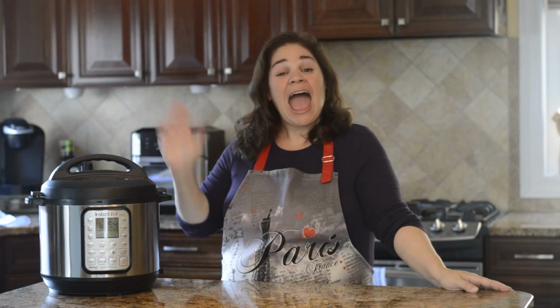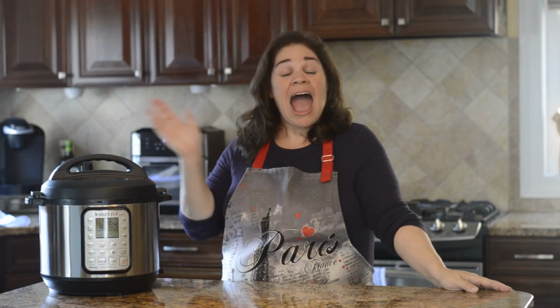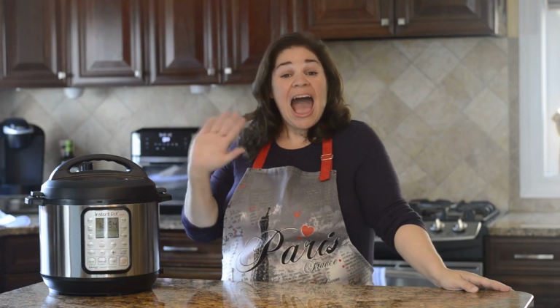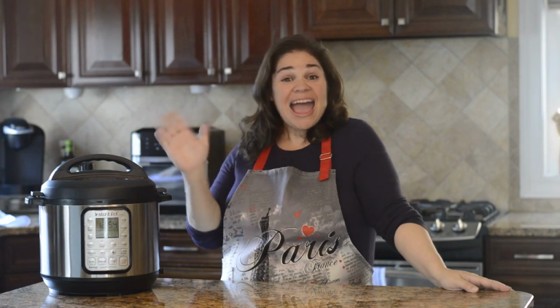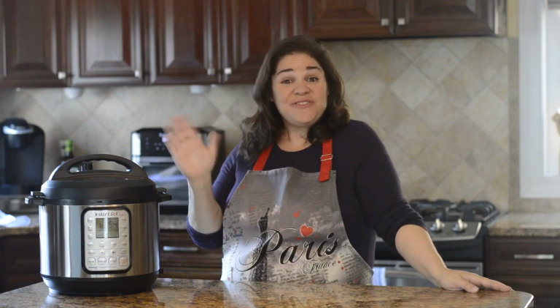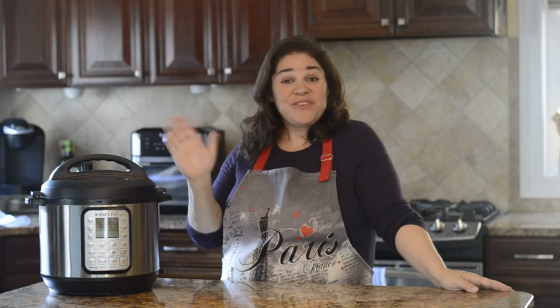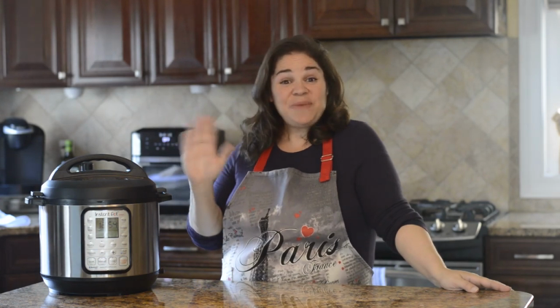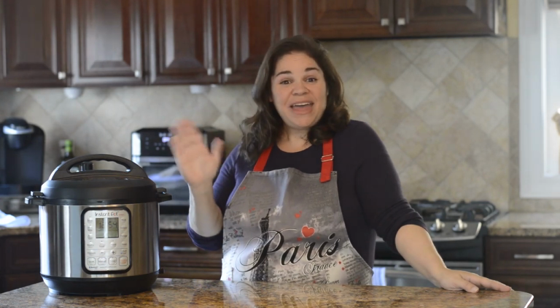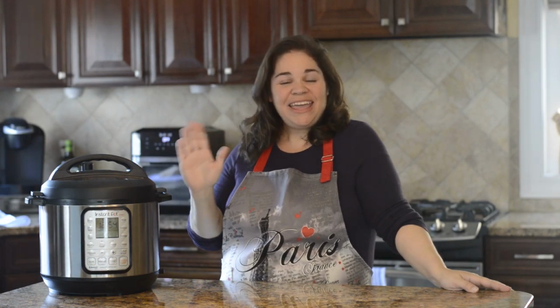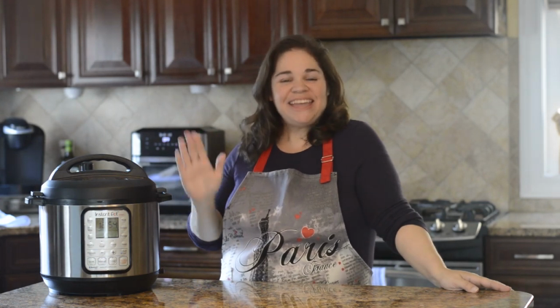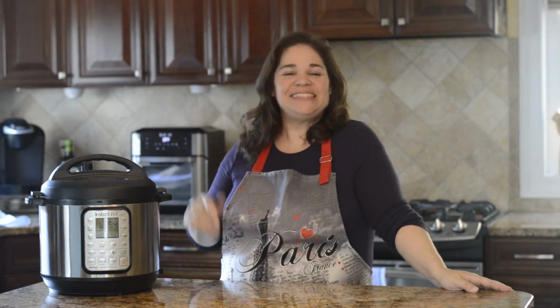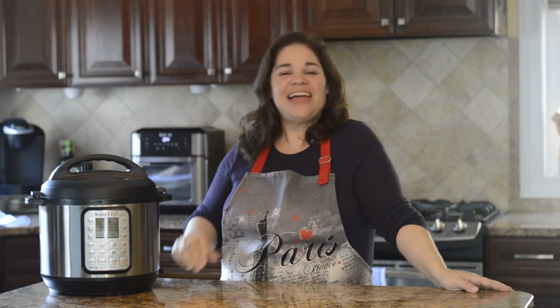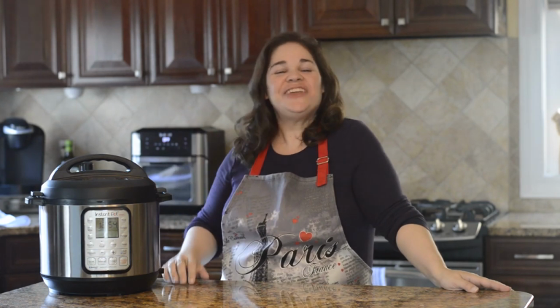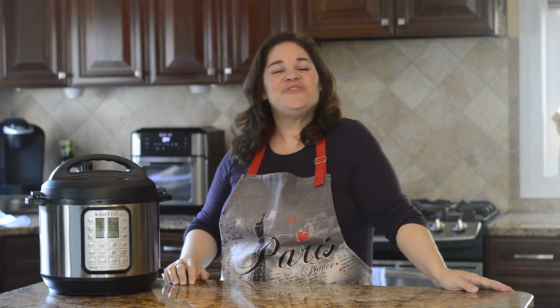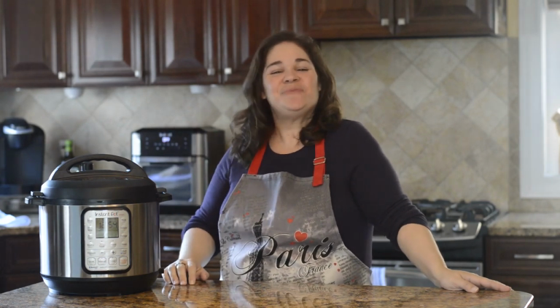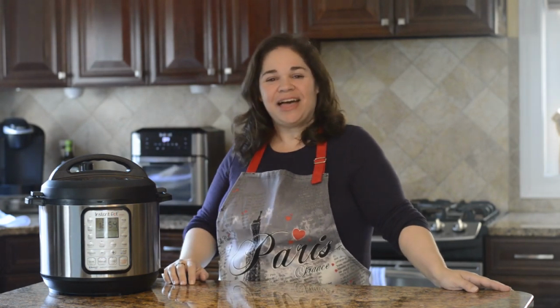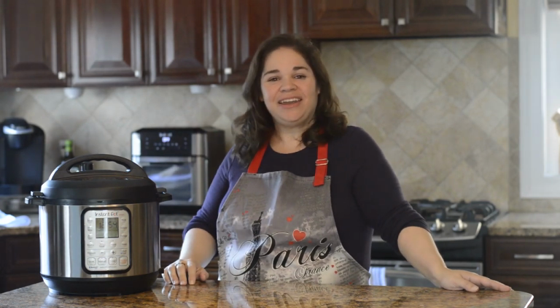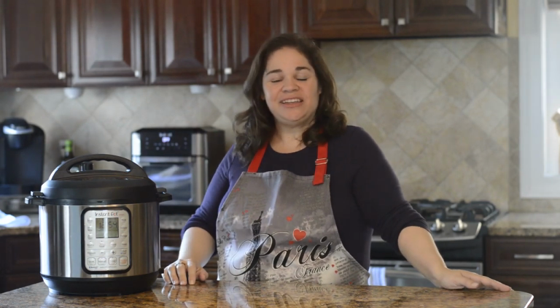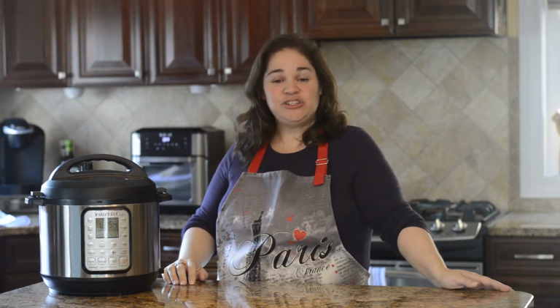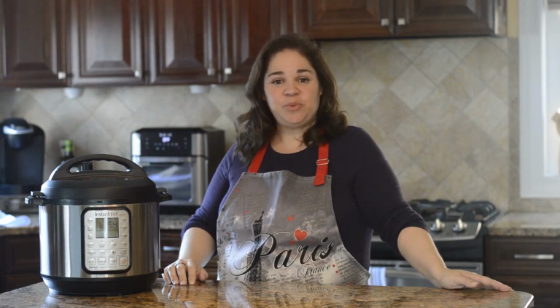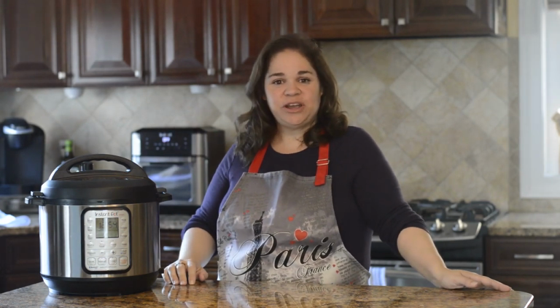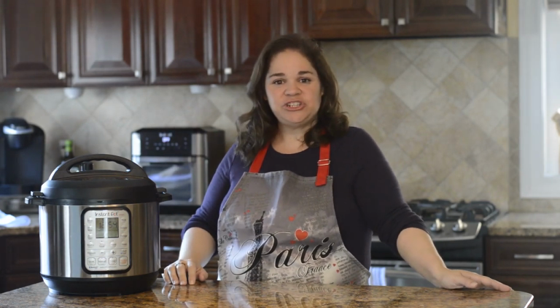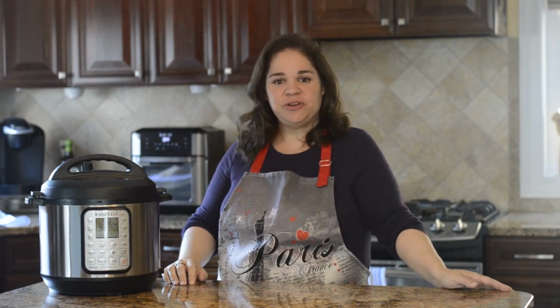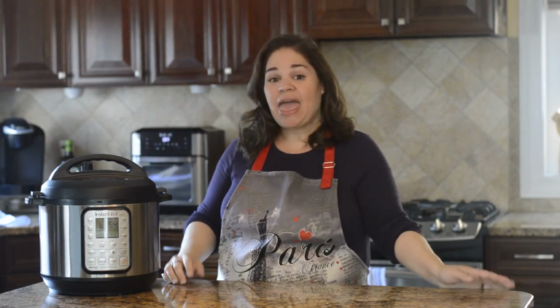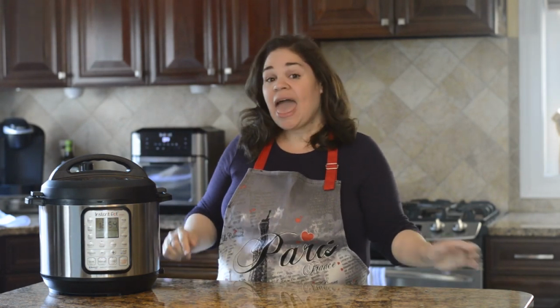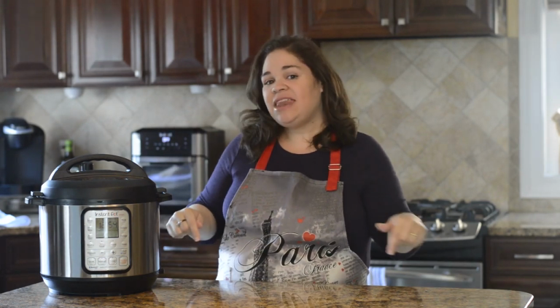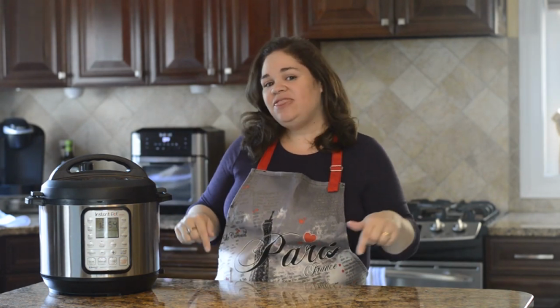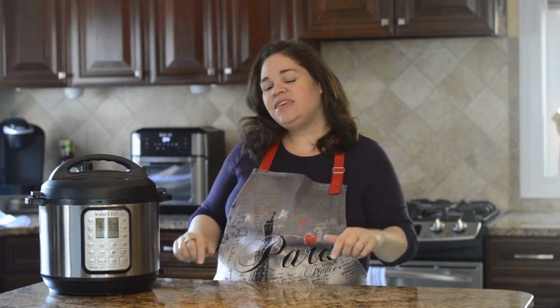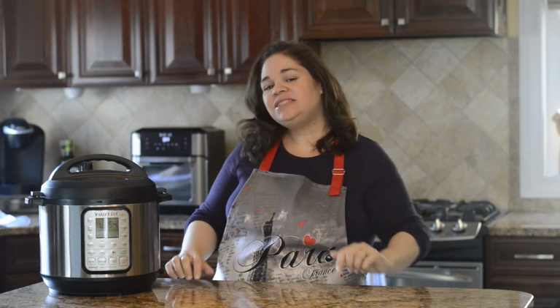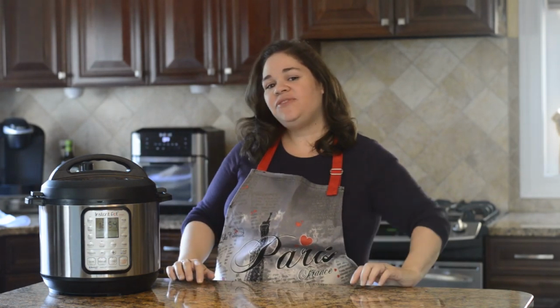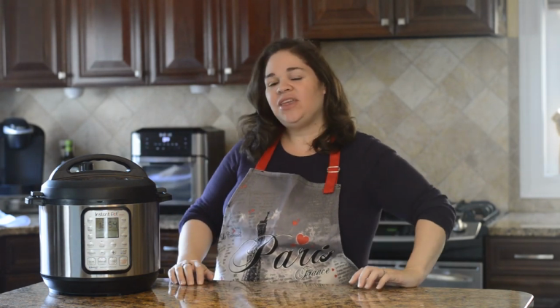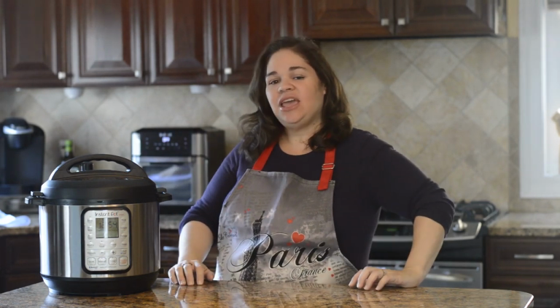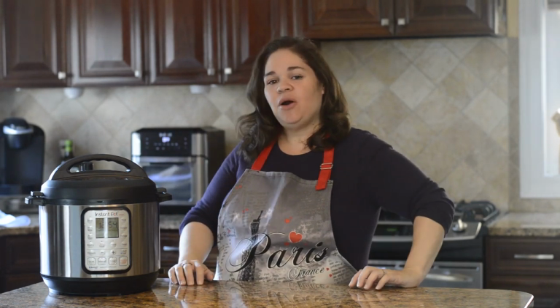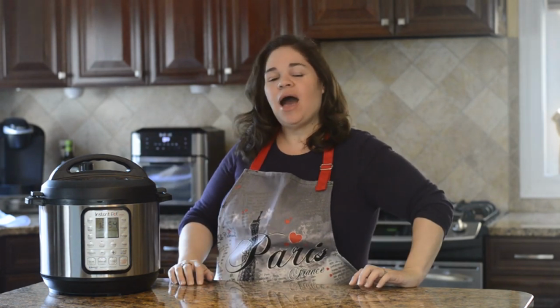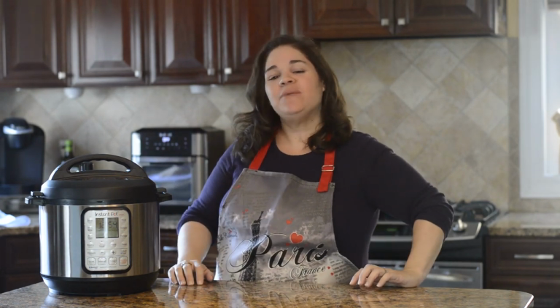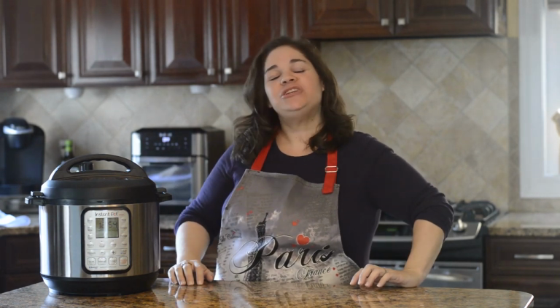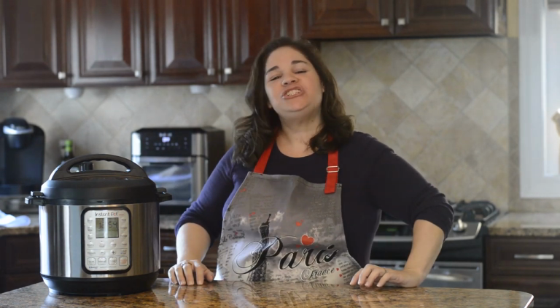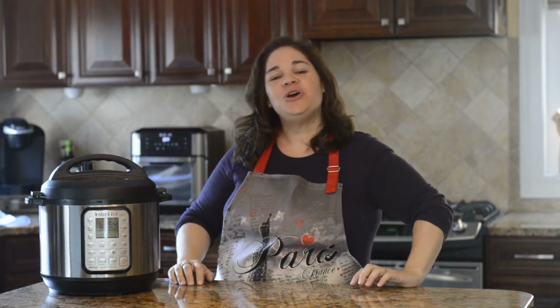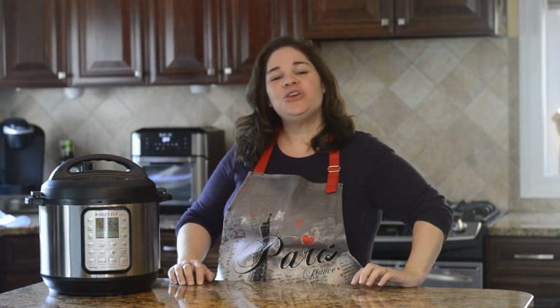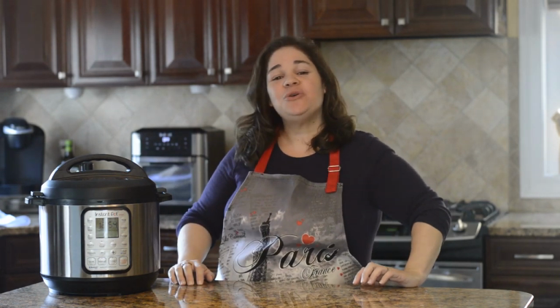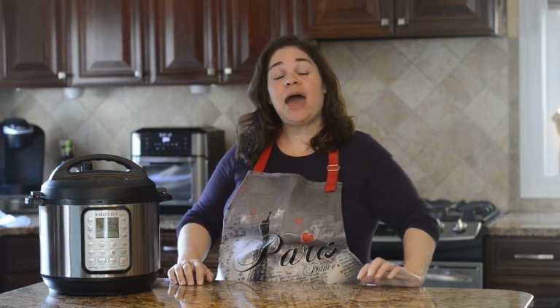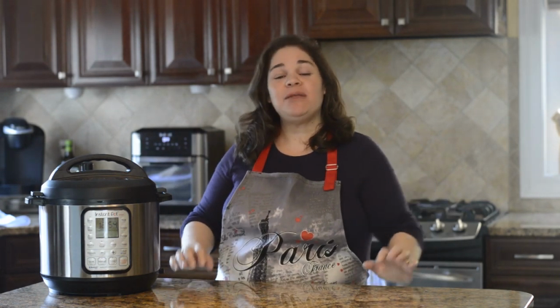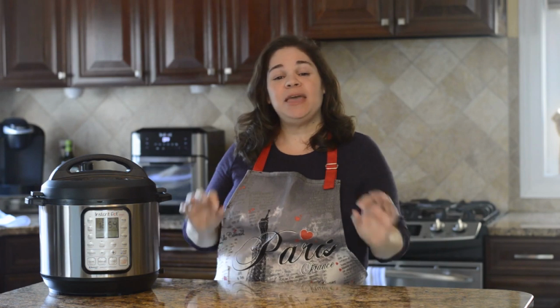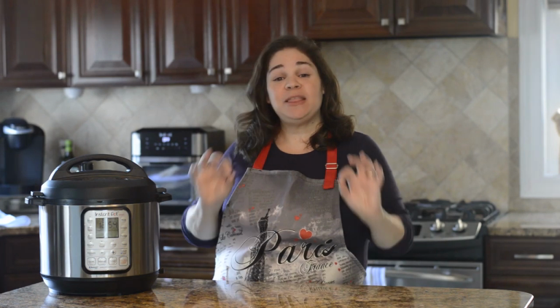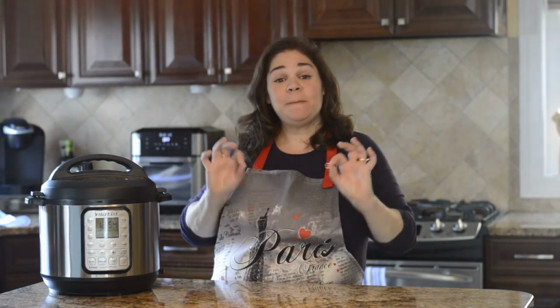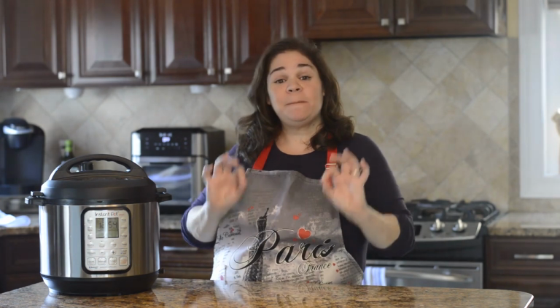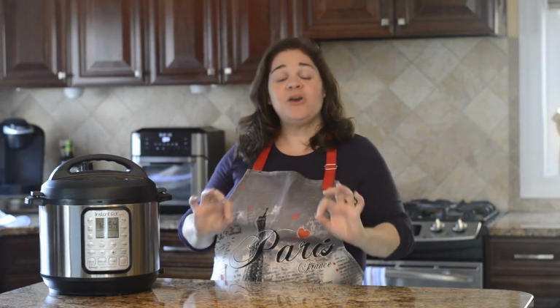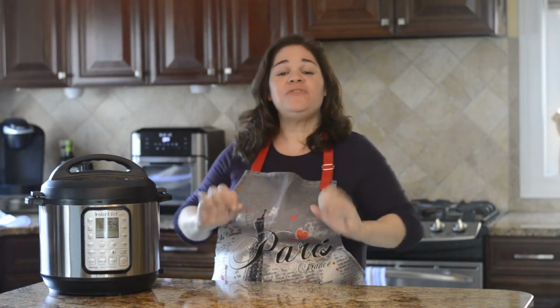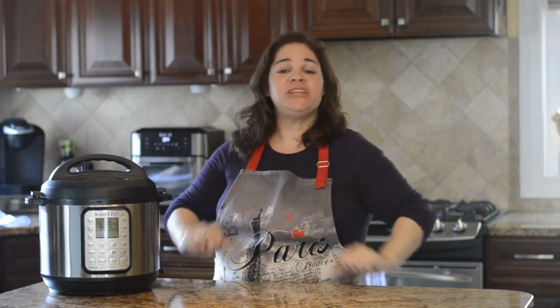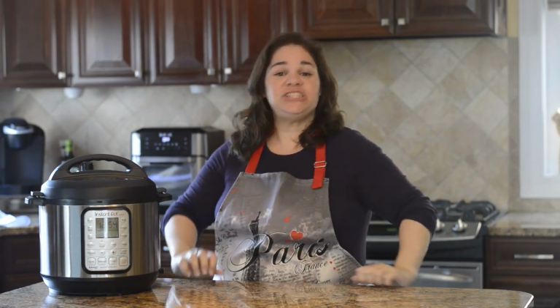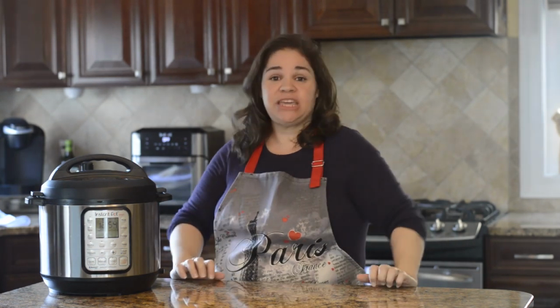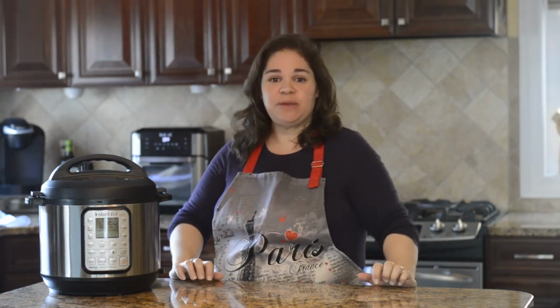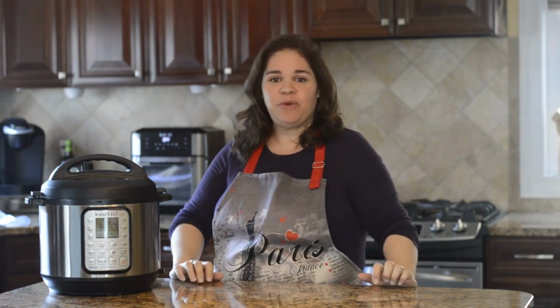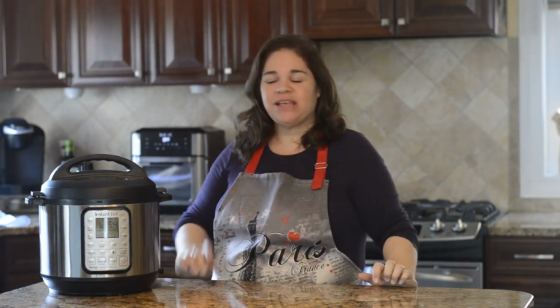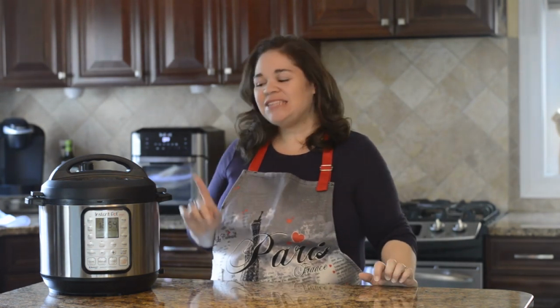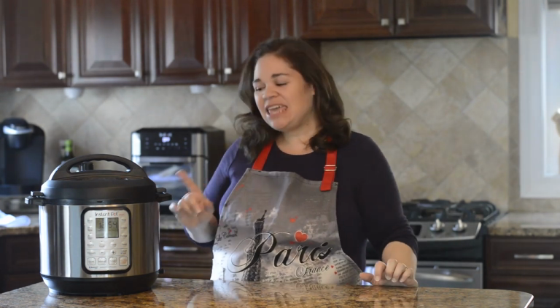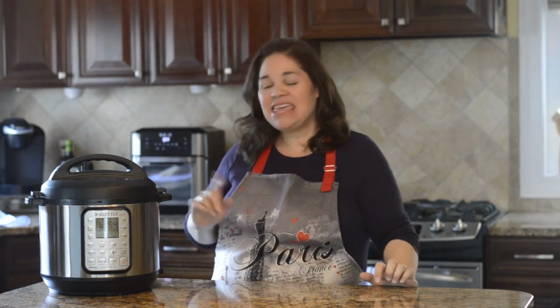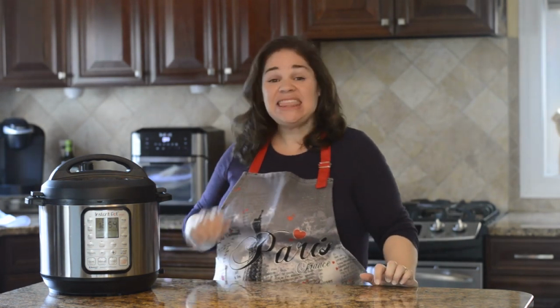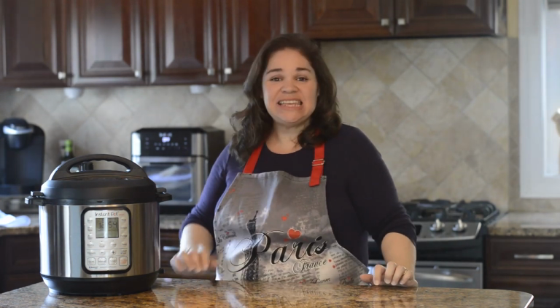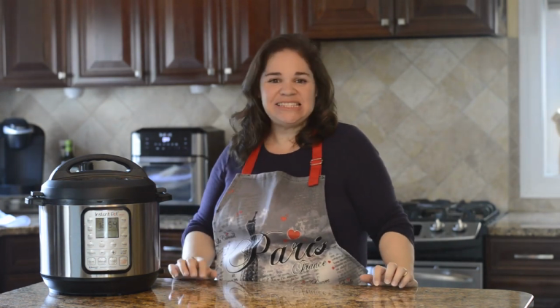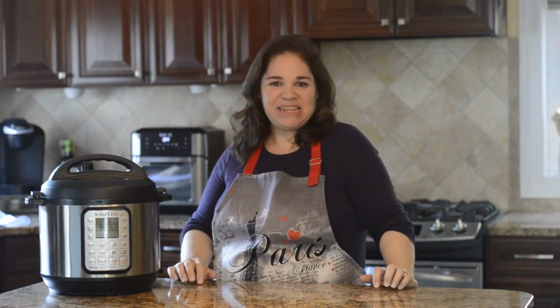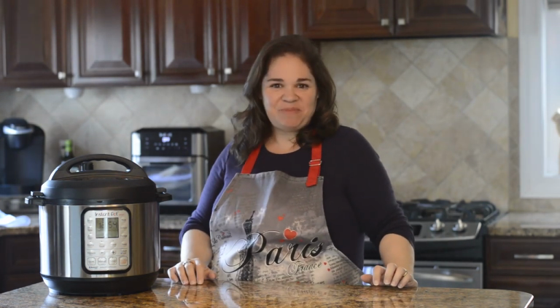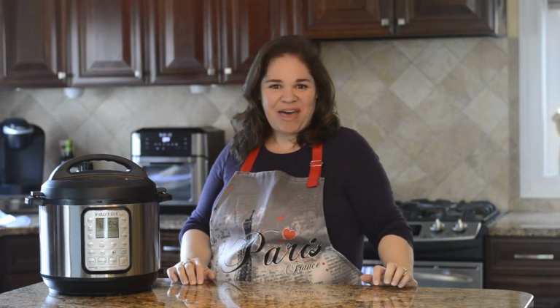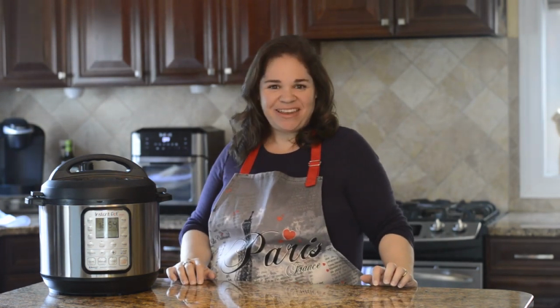Hi everybody, it's Lana from Lana Under Pressure, and in this video I'm going to show you how to make the perfect chicken breast in the Instant Pot.